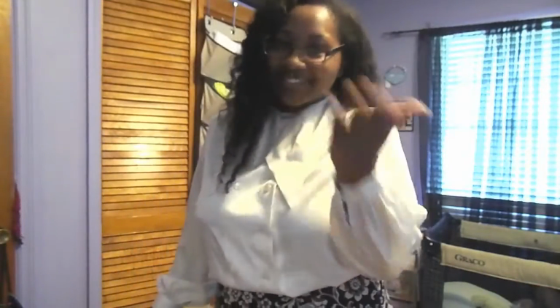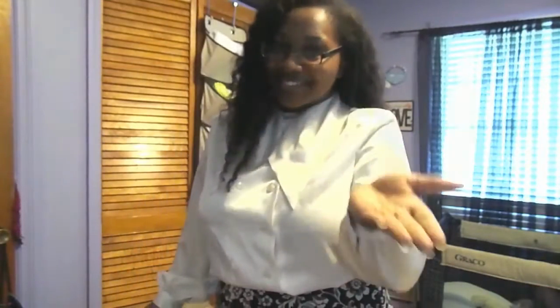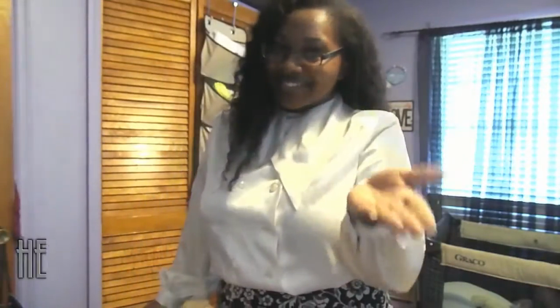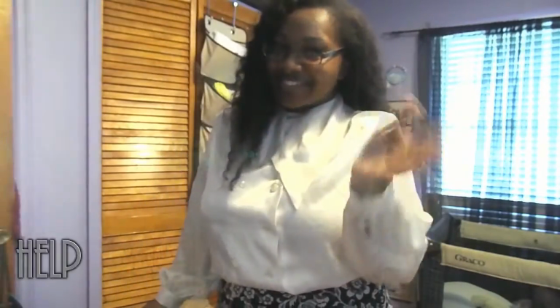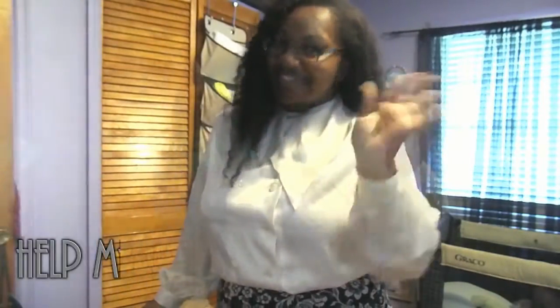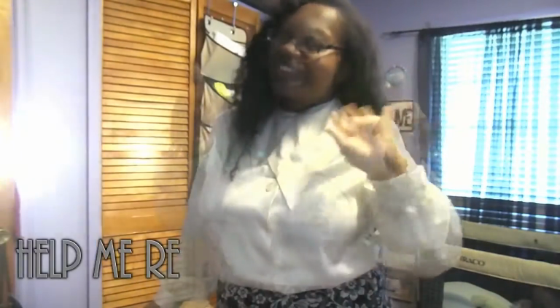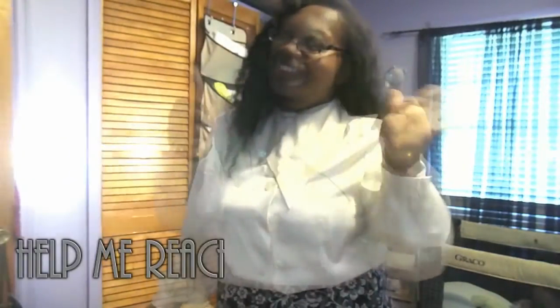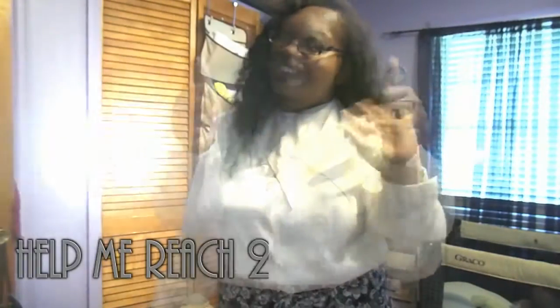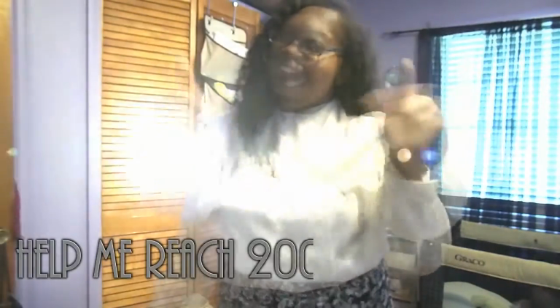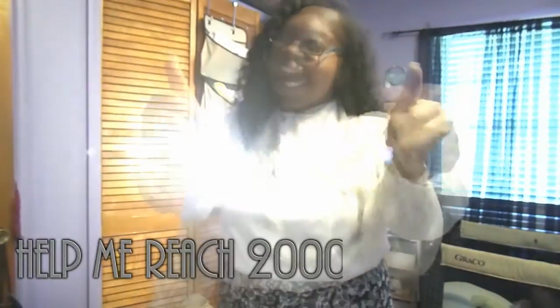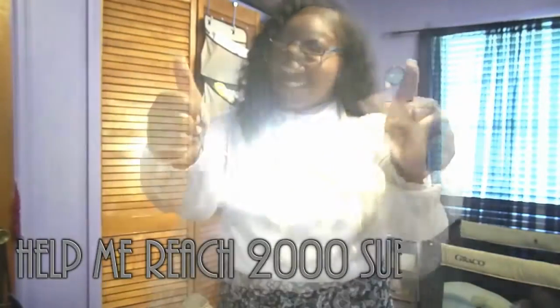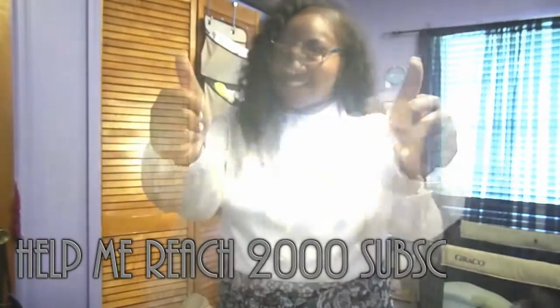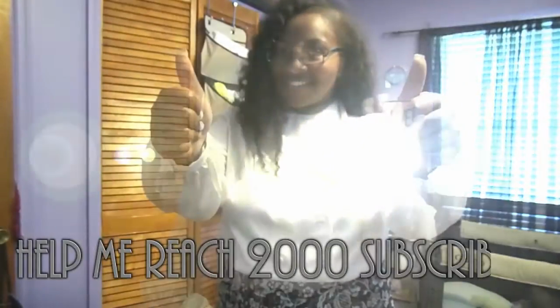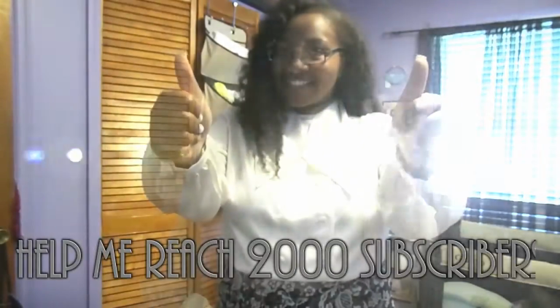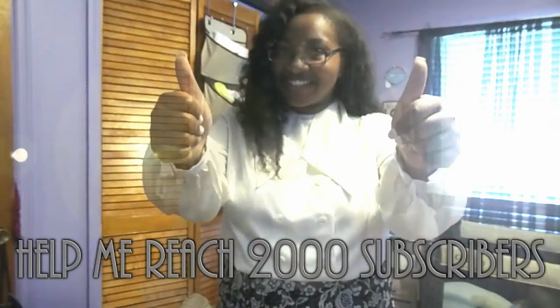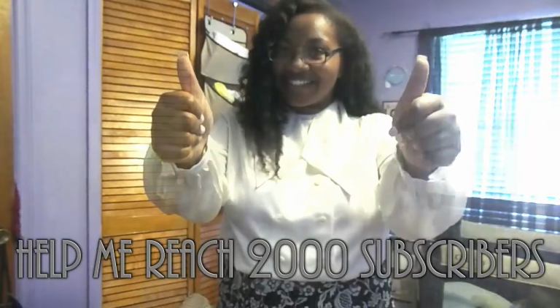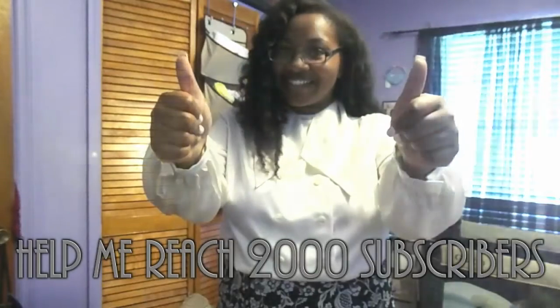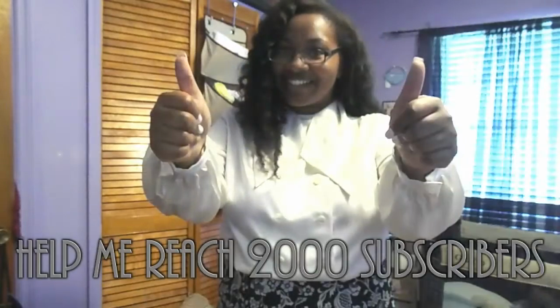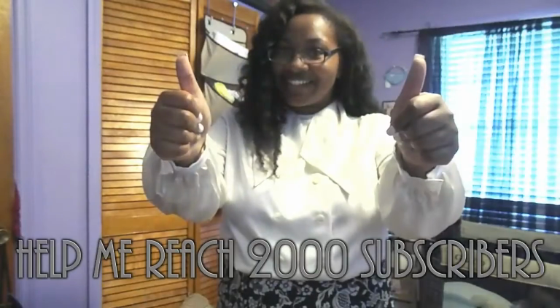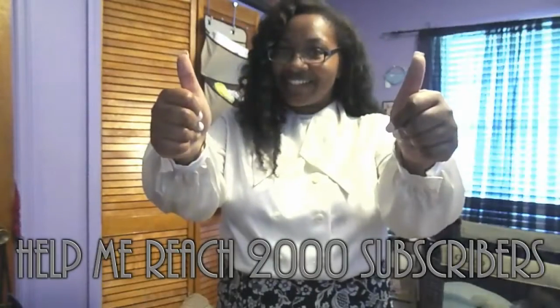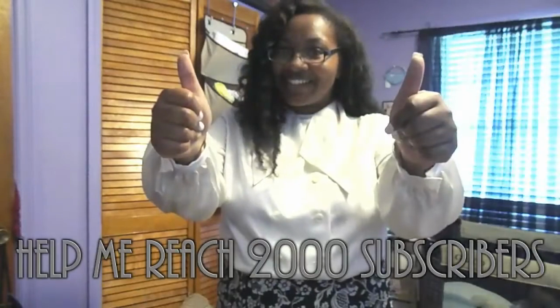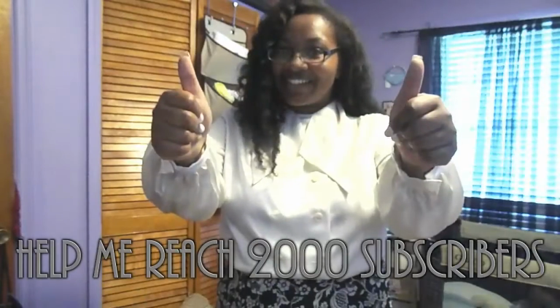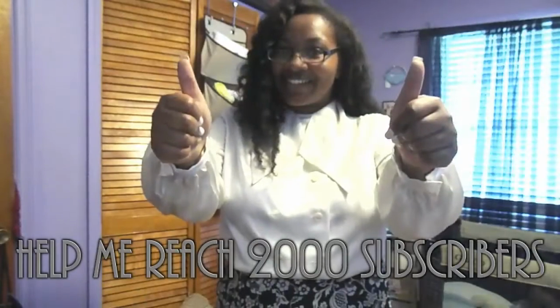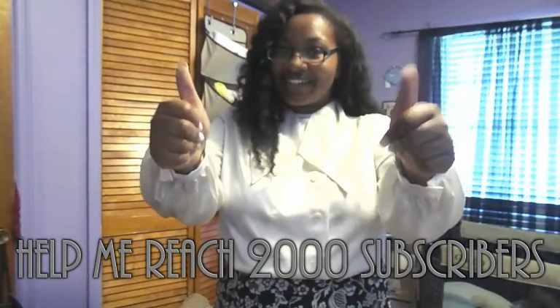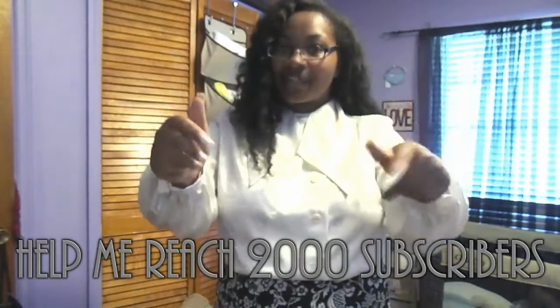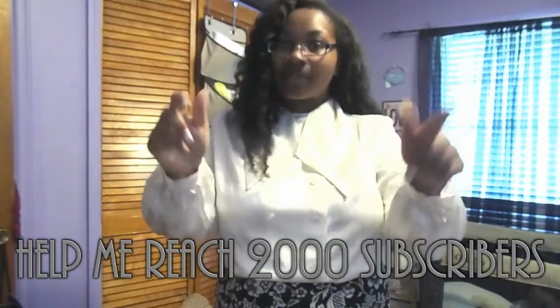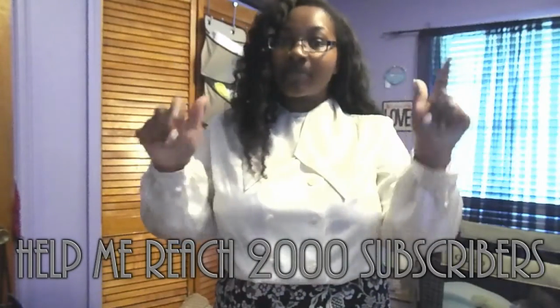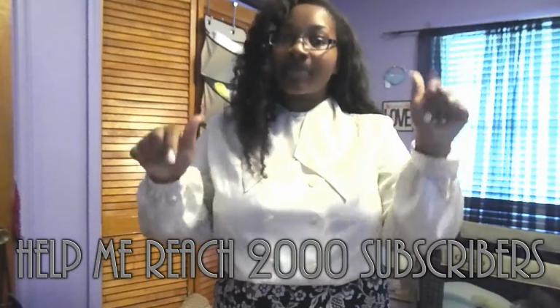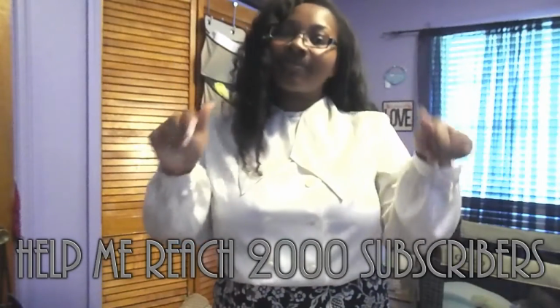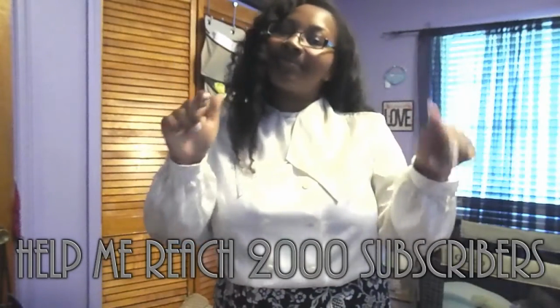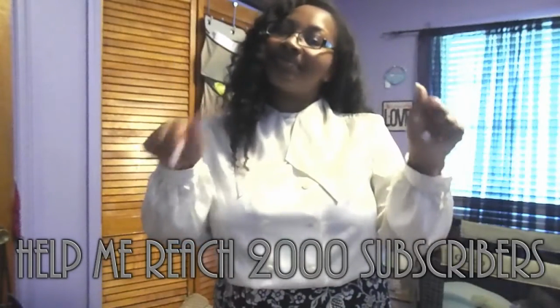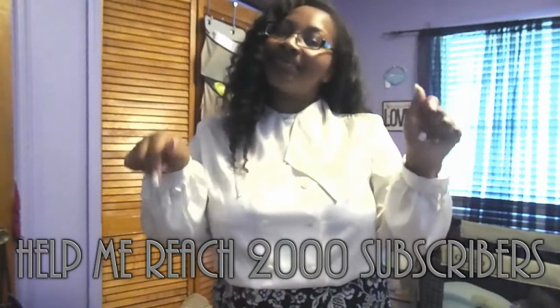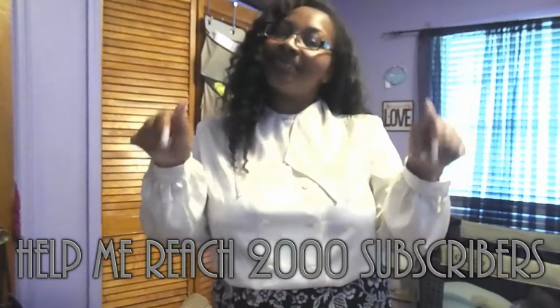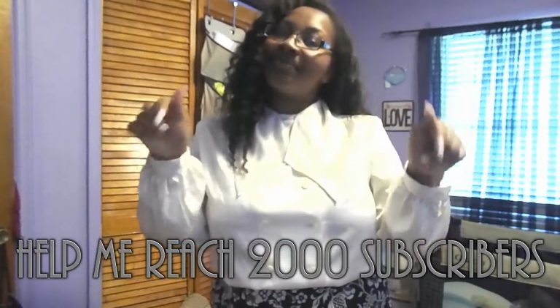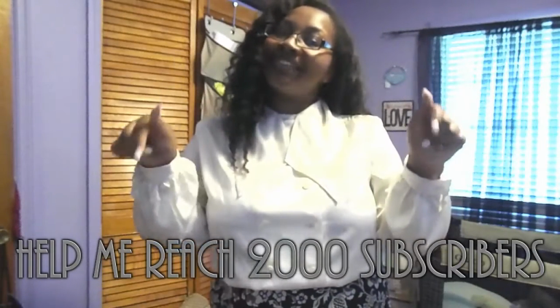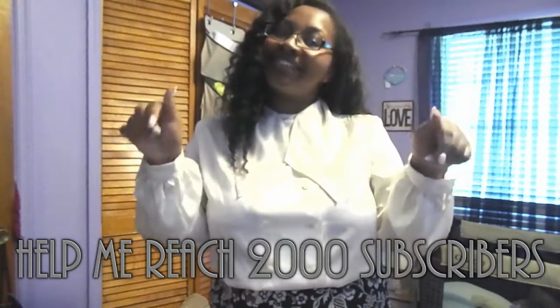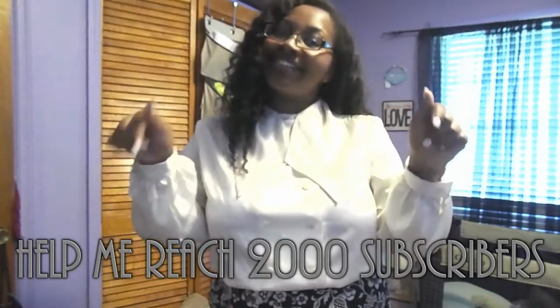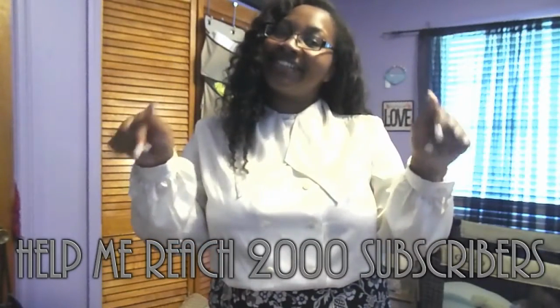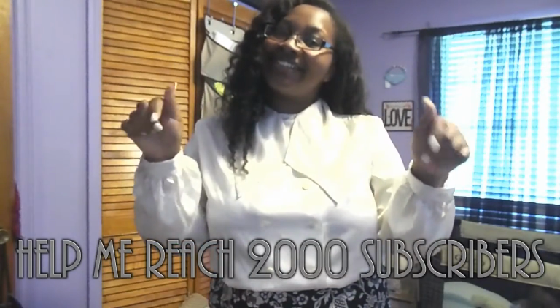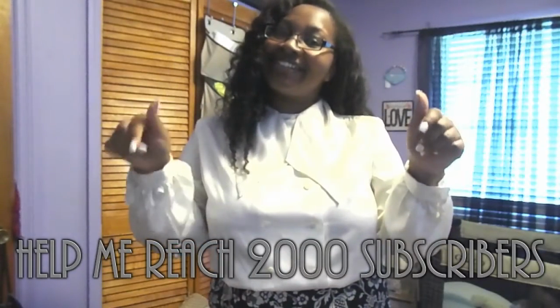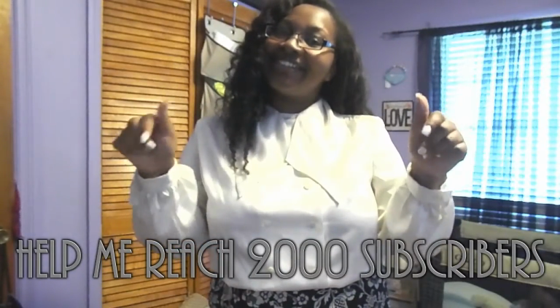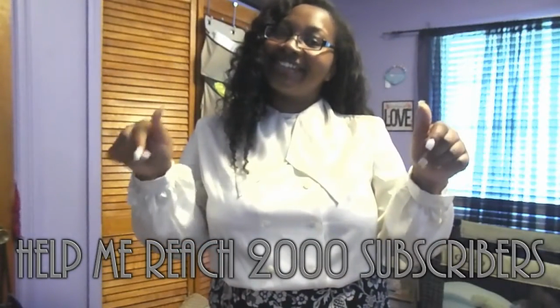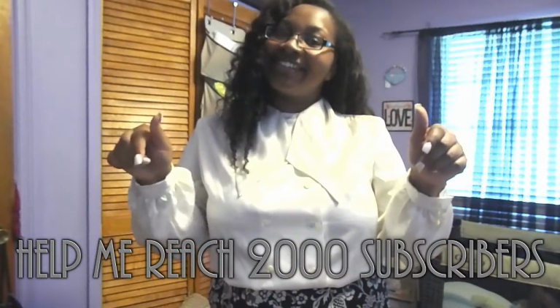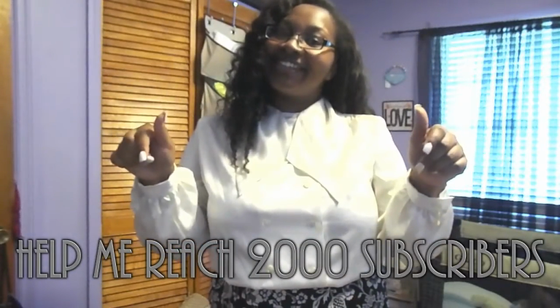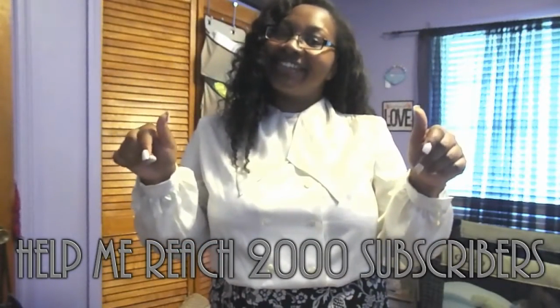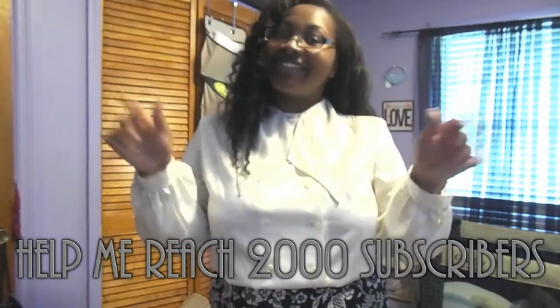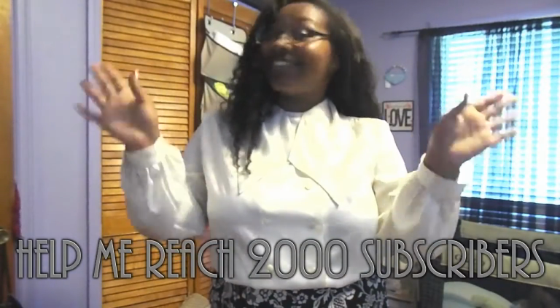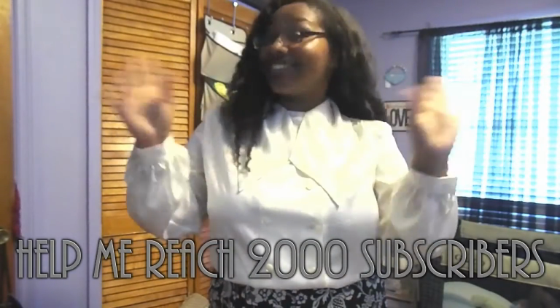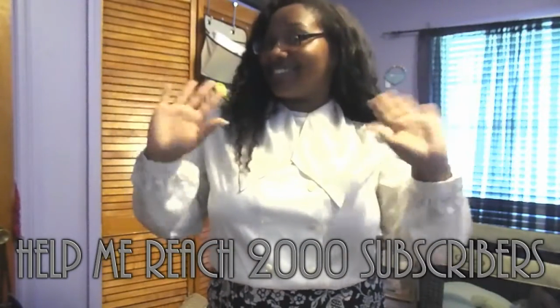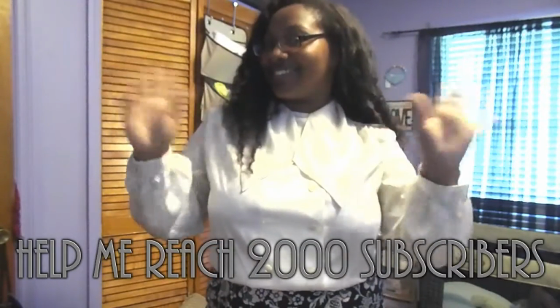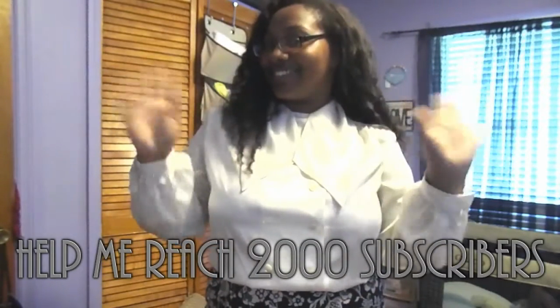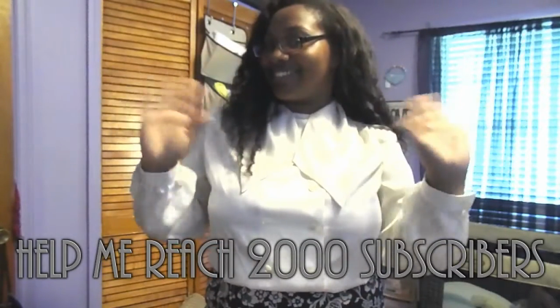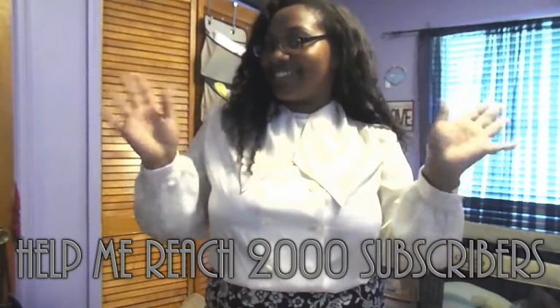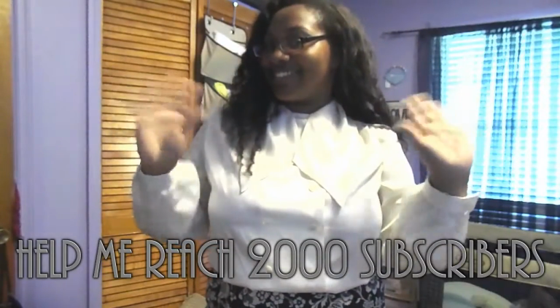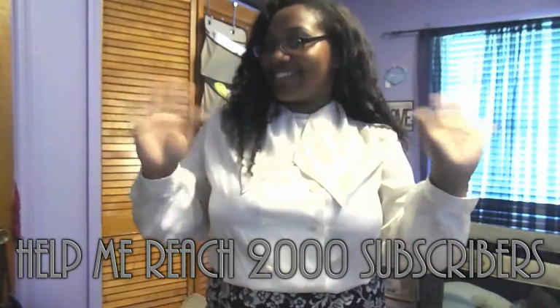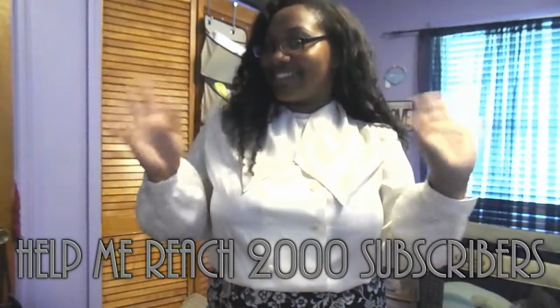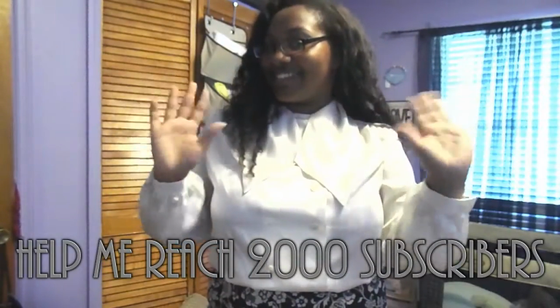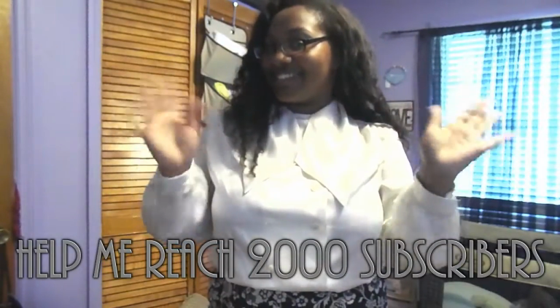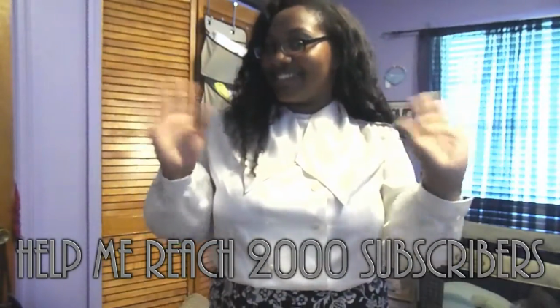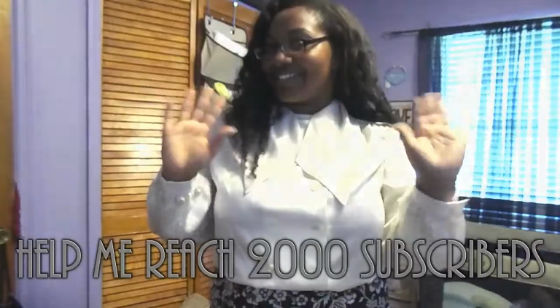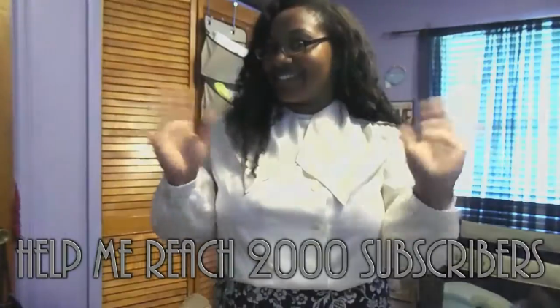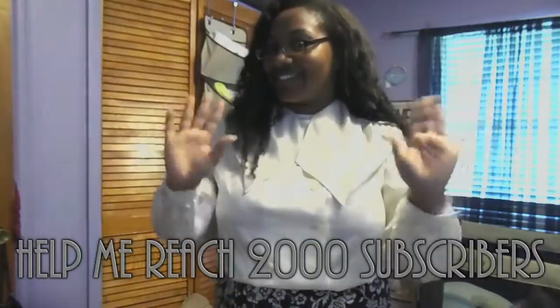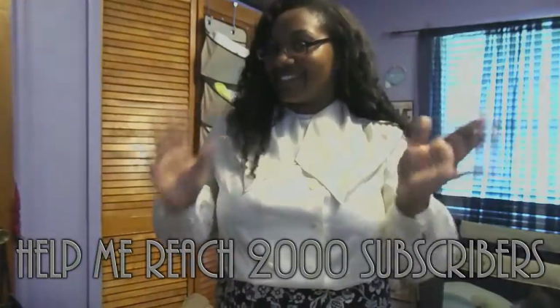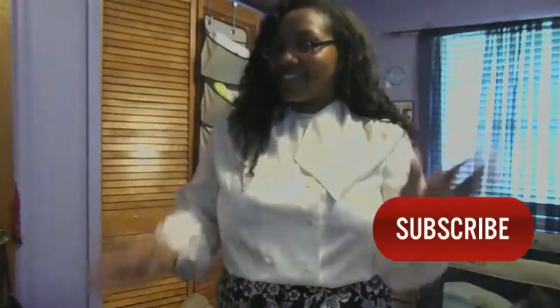Please comment, rate, and subscribe. Let me know which was your favorite and help me reach 2,000 subscribers, y'all. Bye bye!